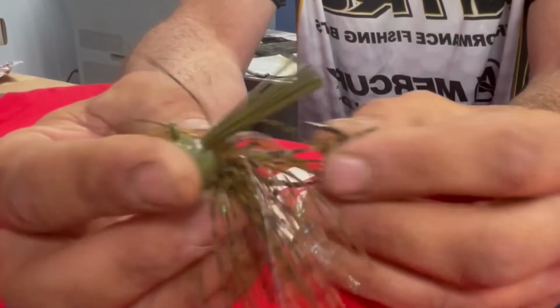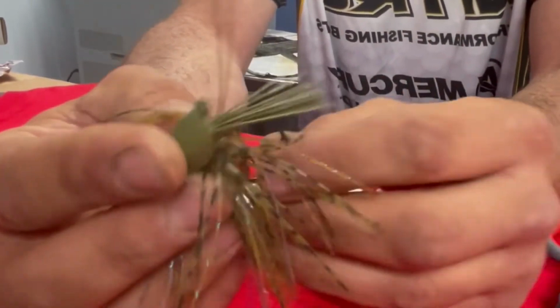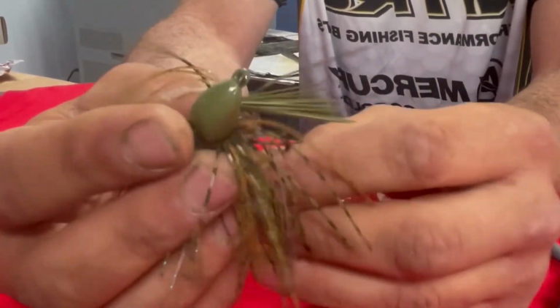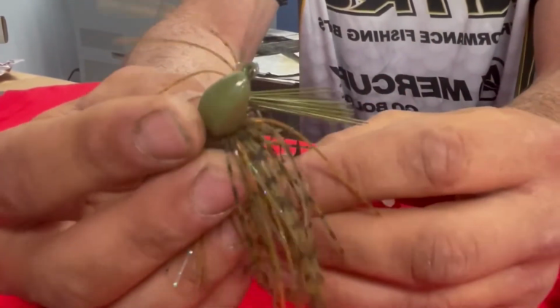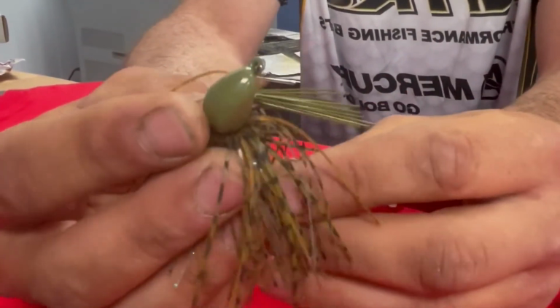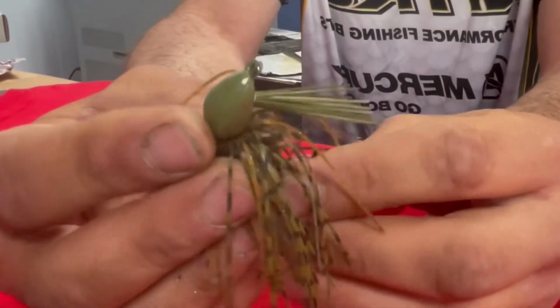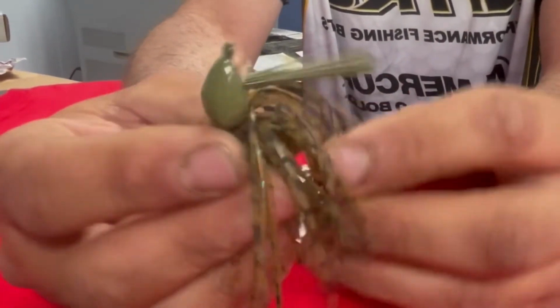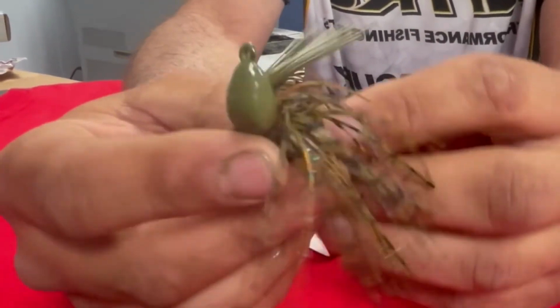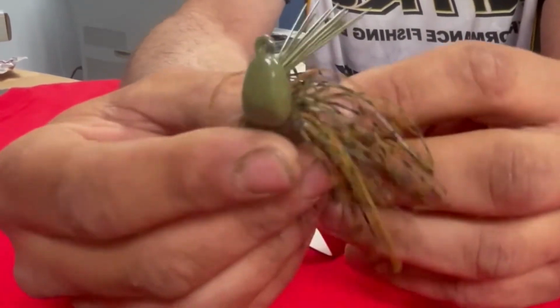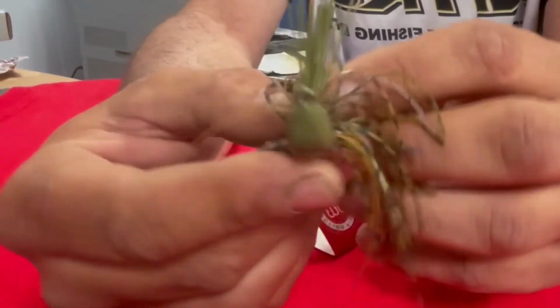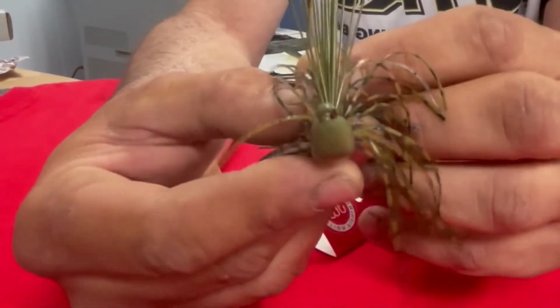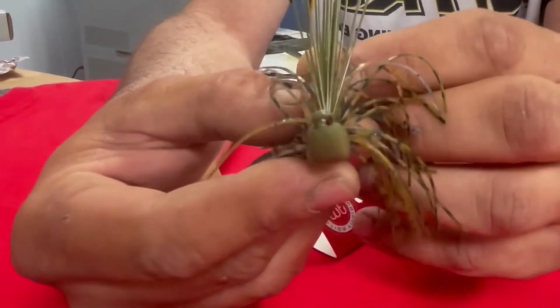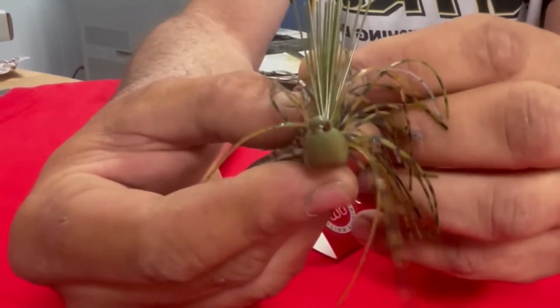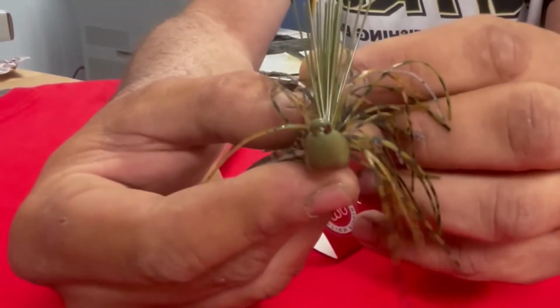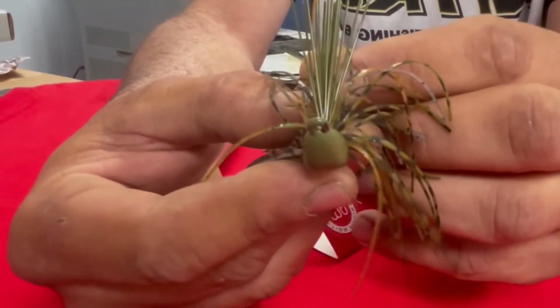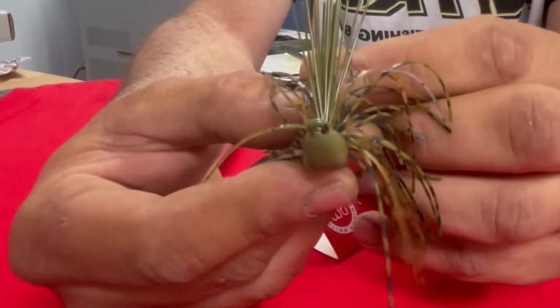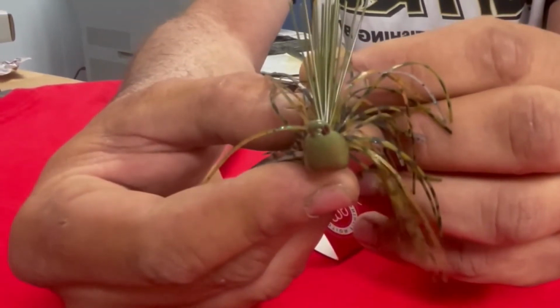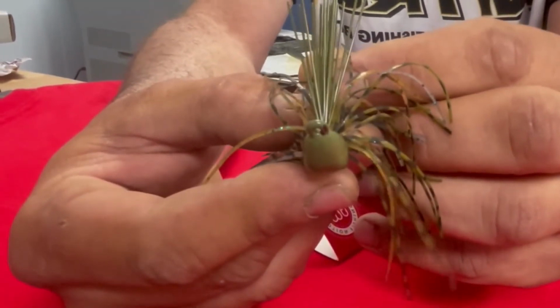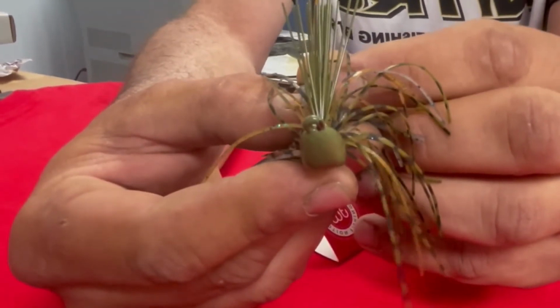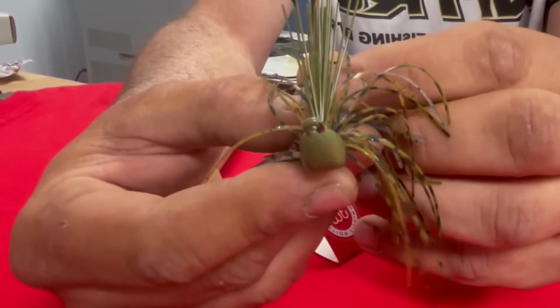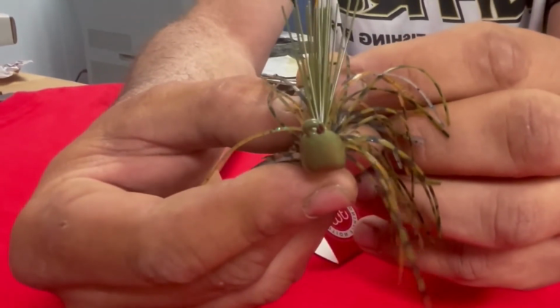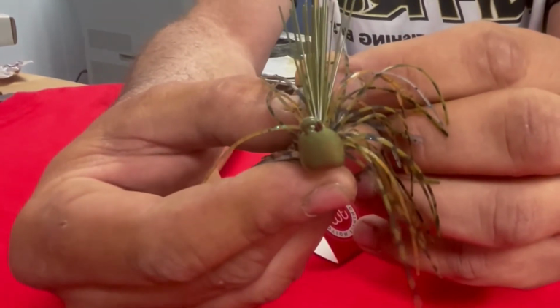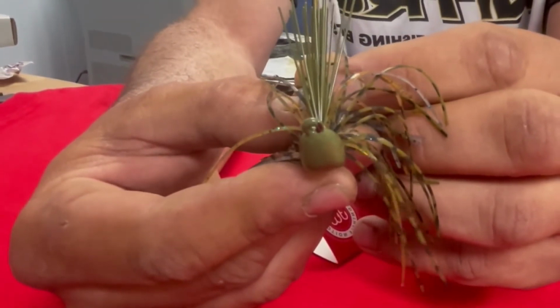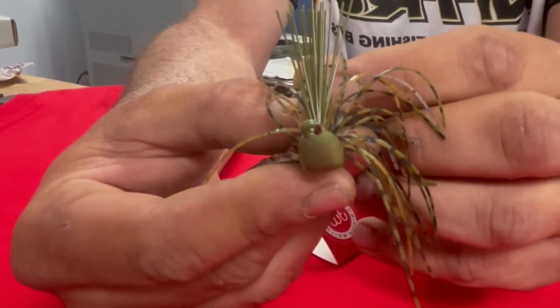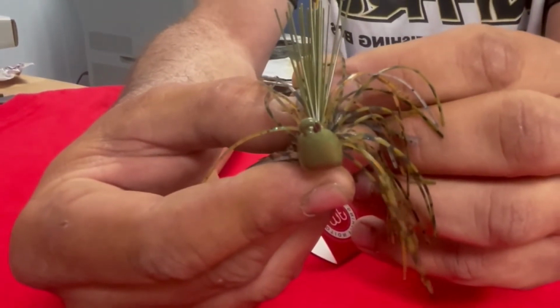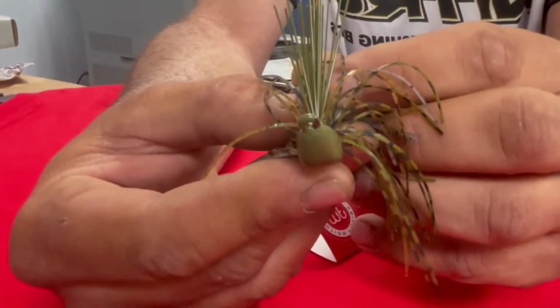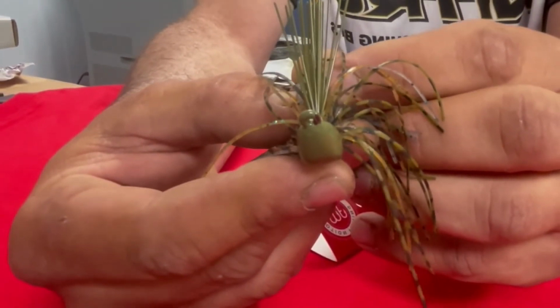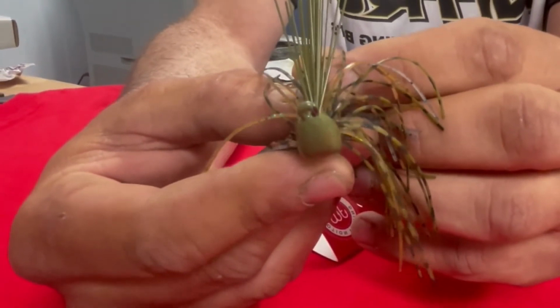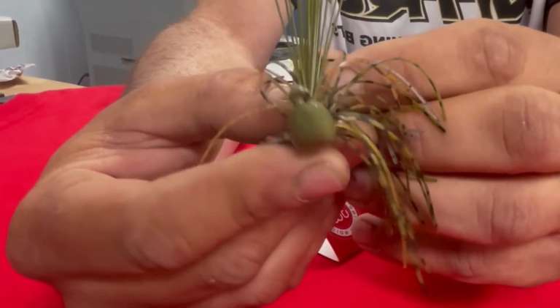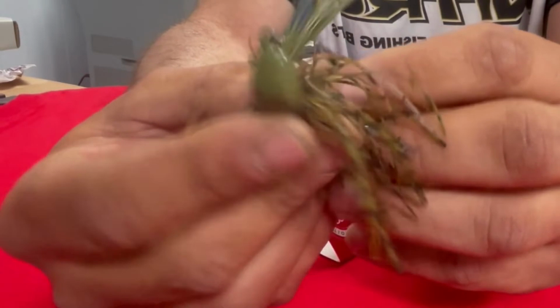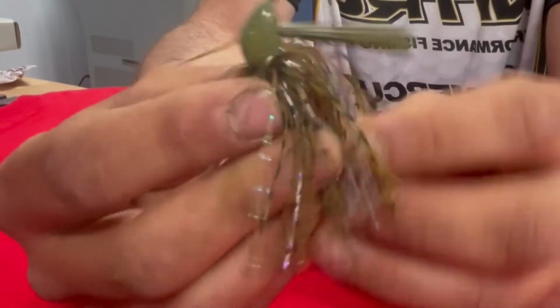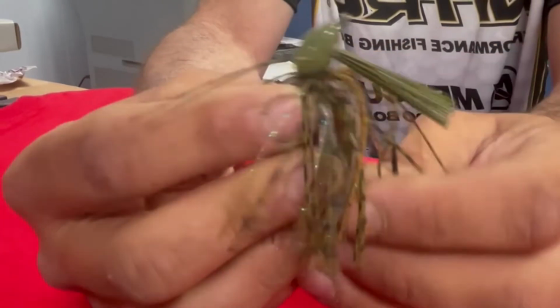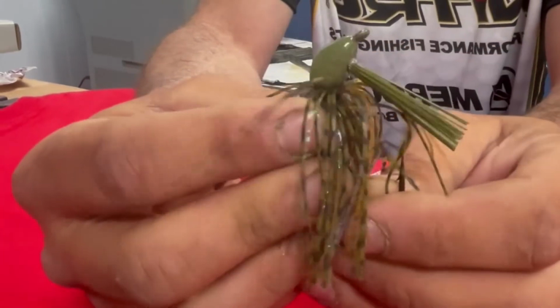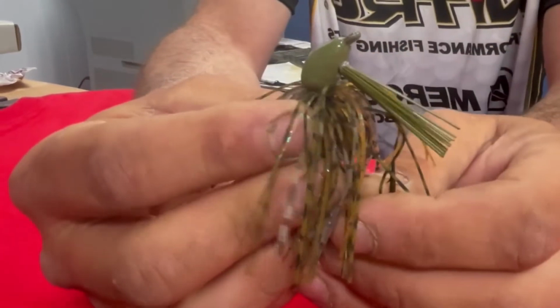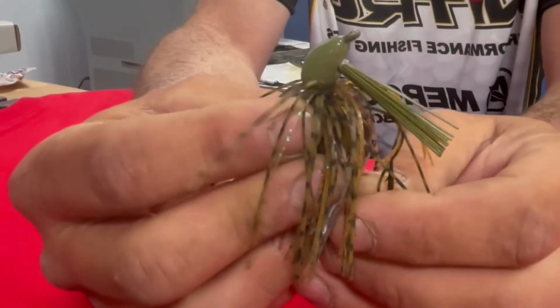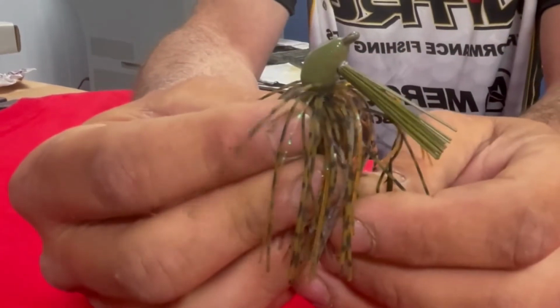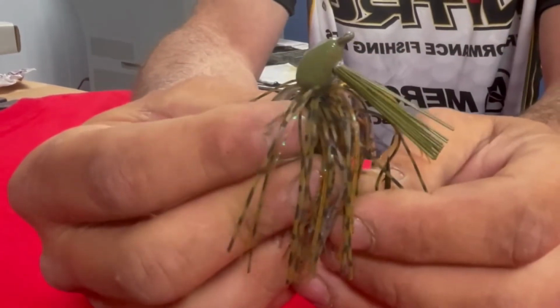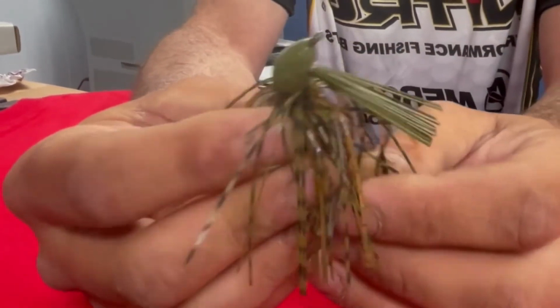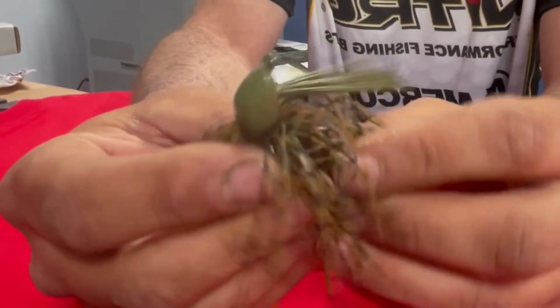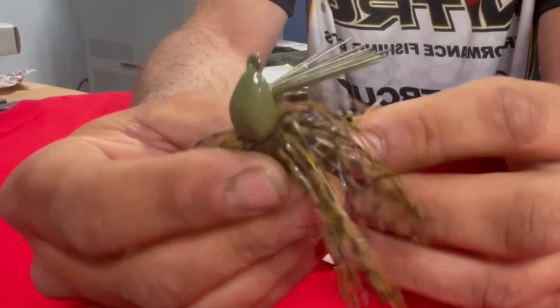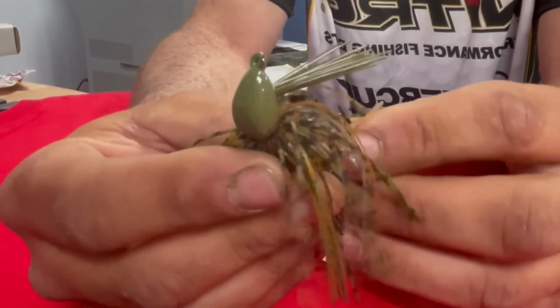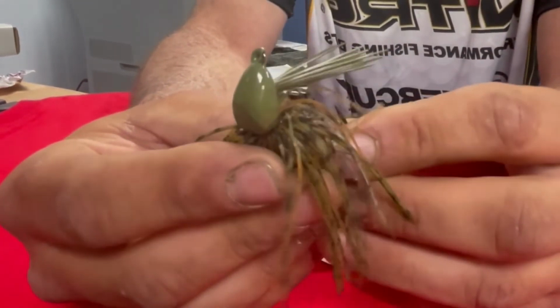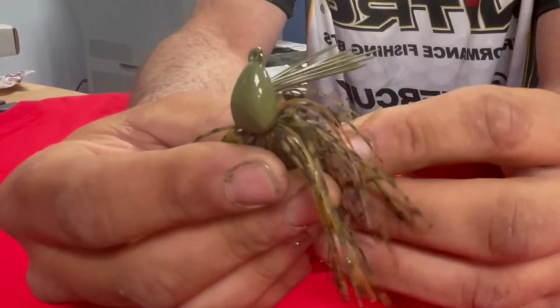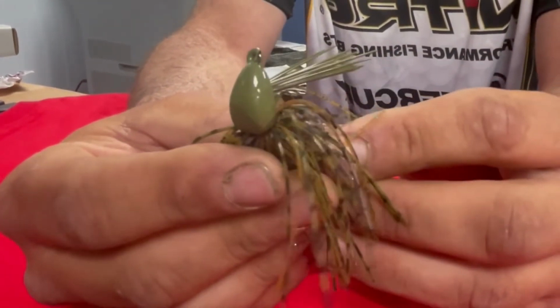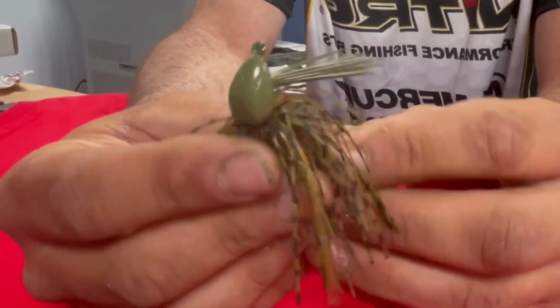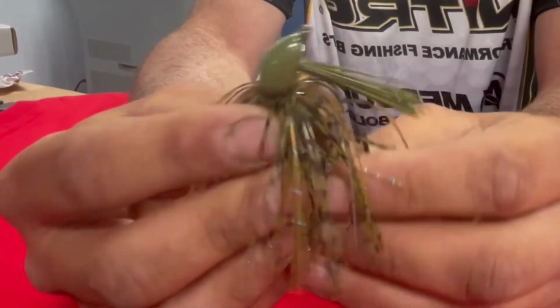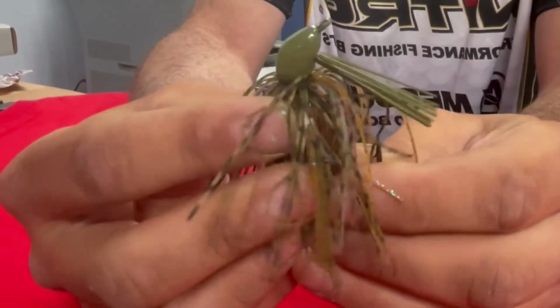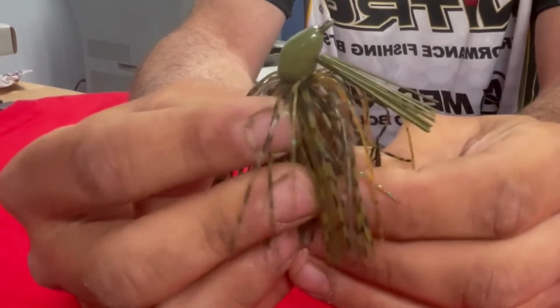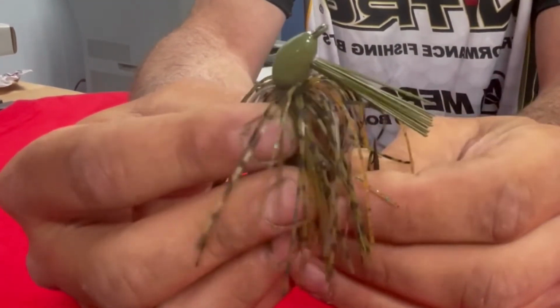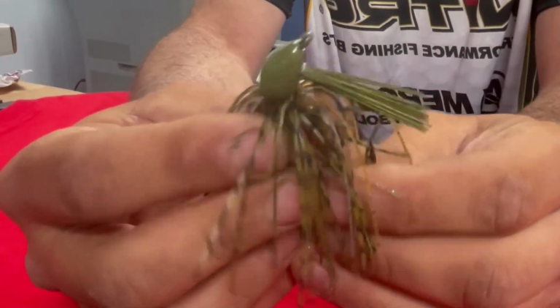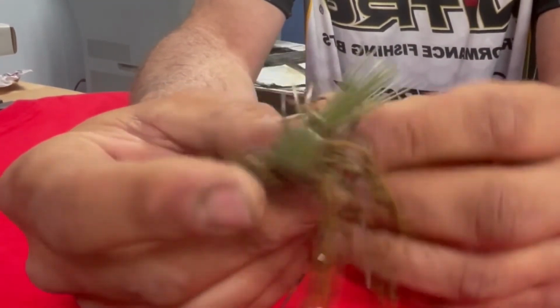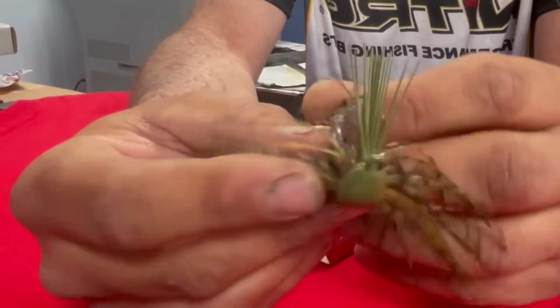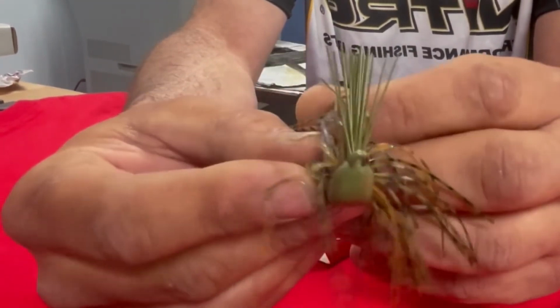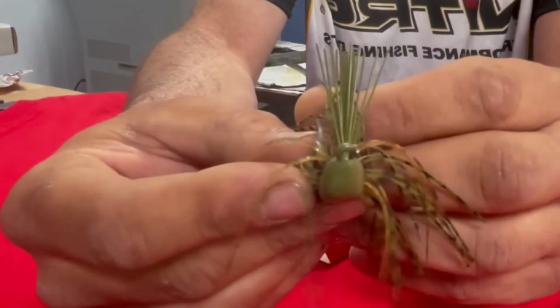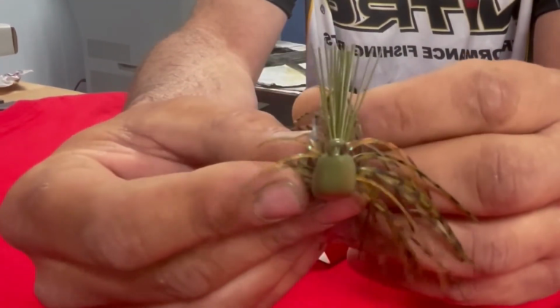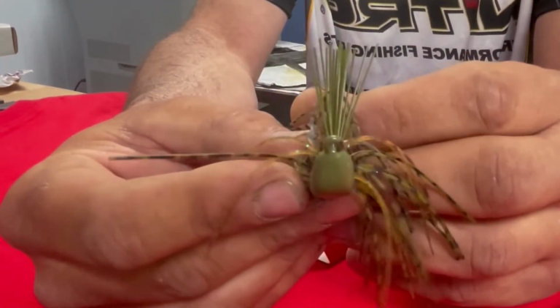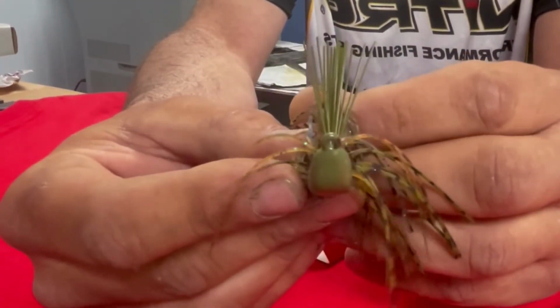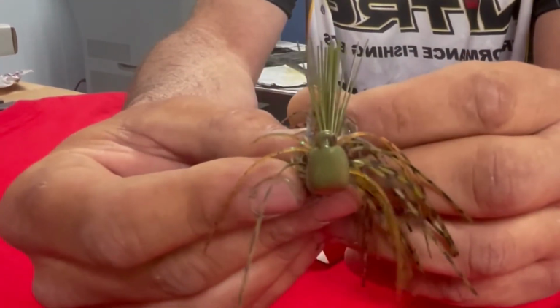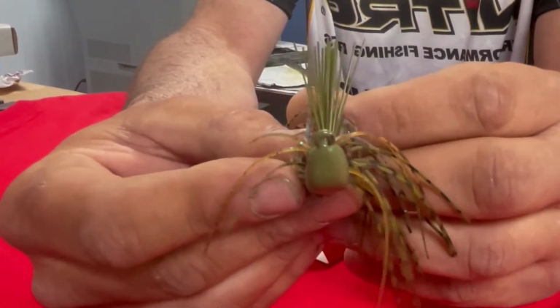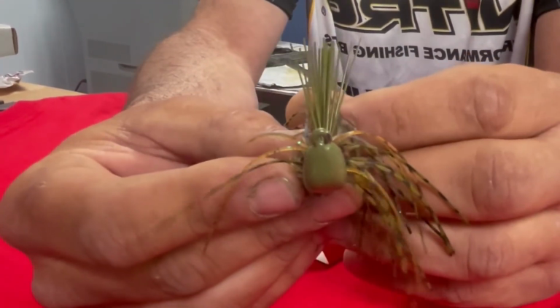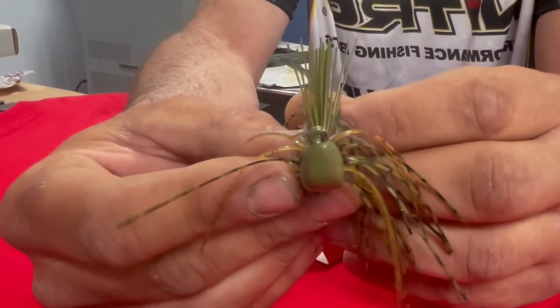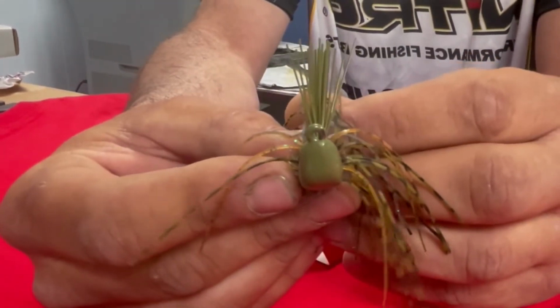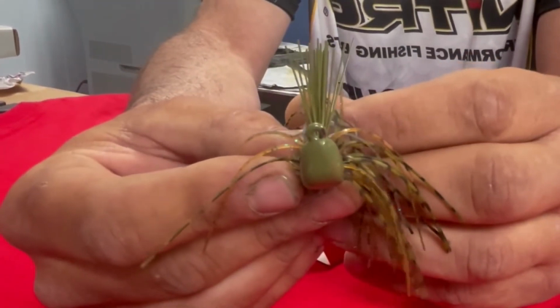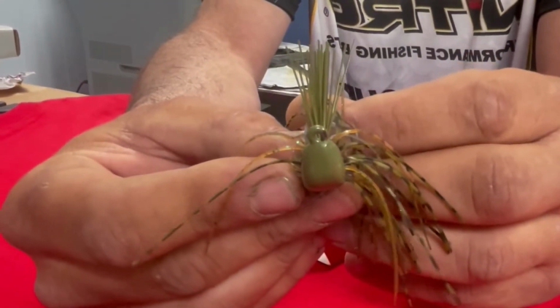So that's my tip for jig modifications on what I do to them to keep them more weedless and catch more fish.